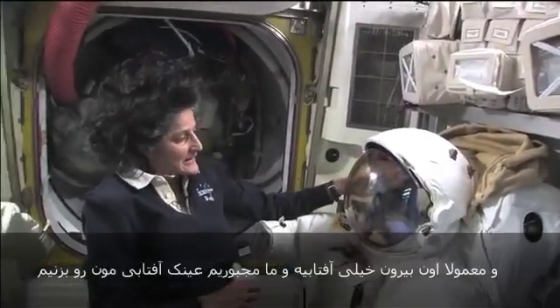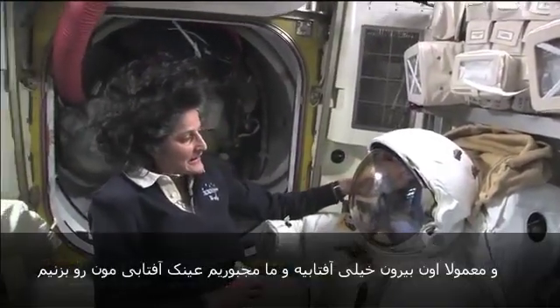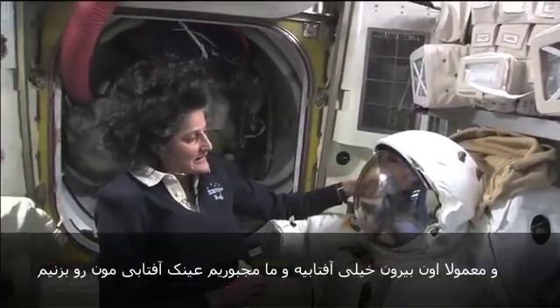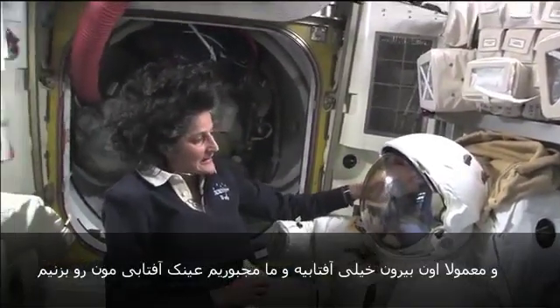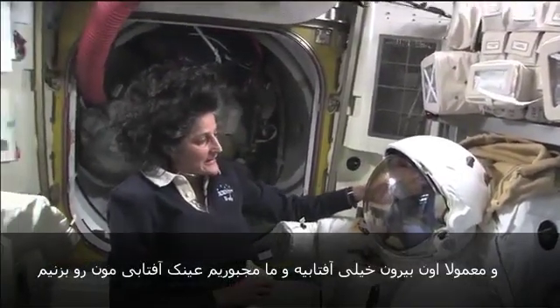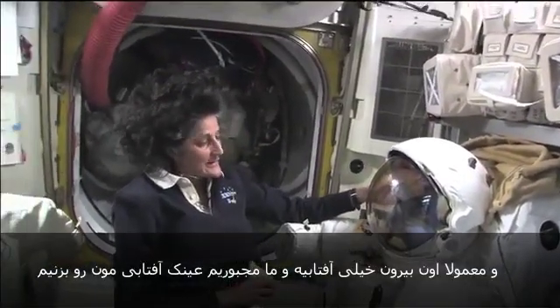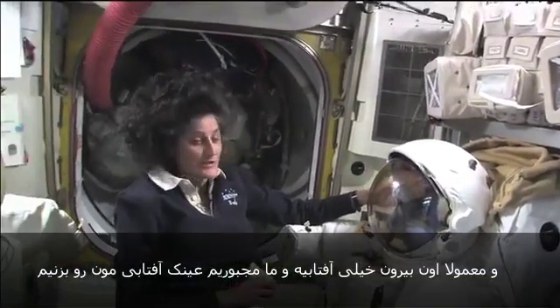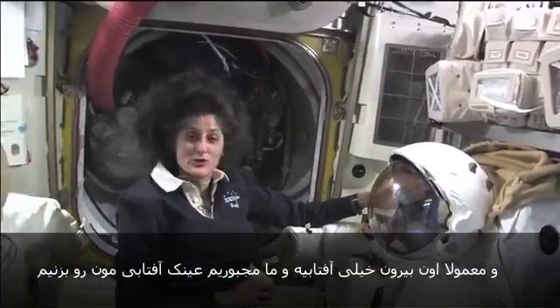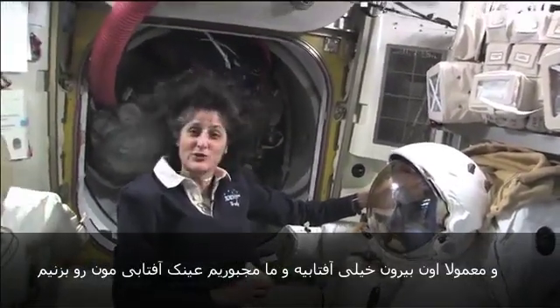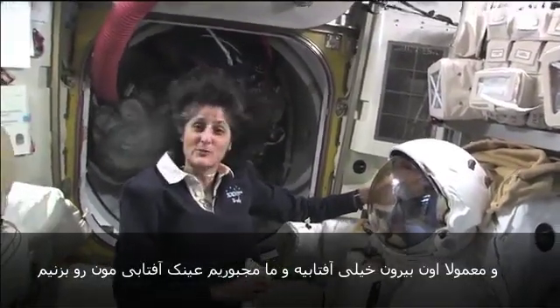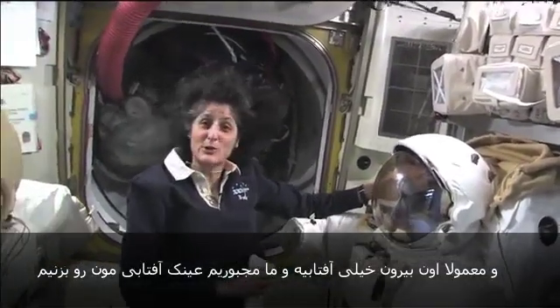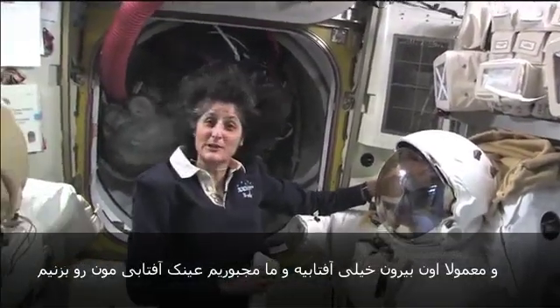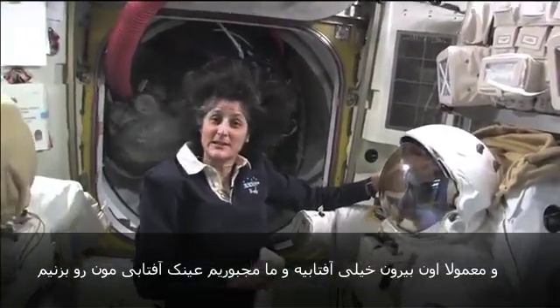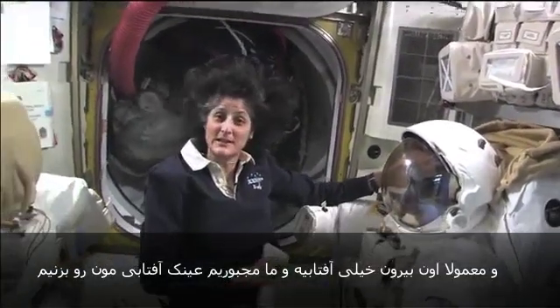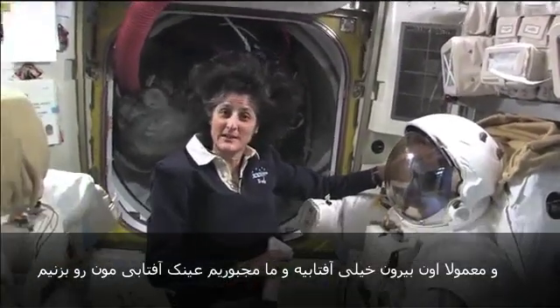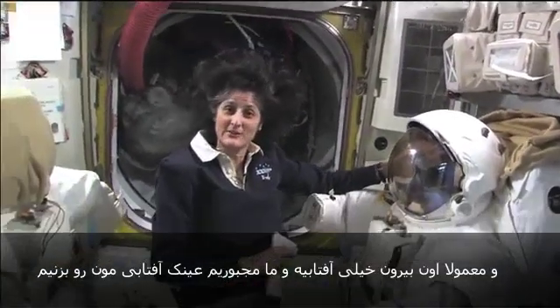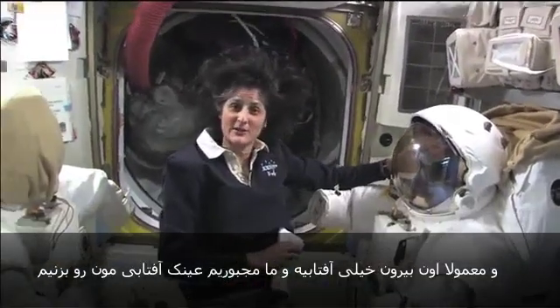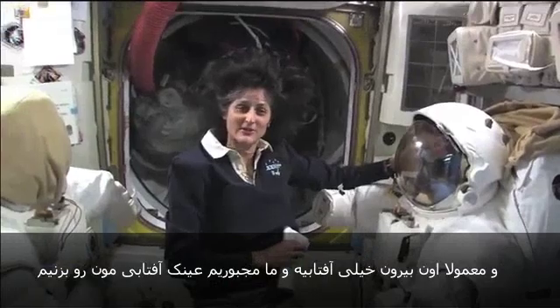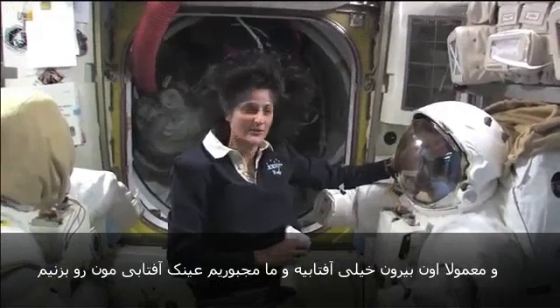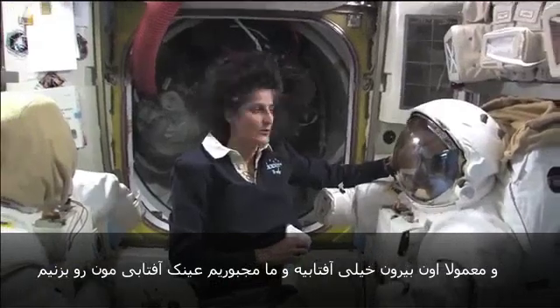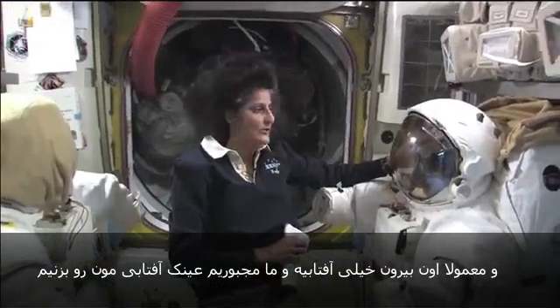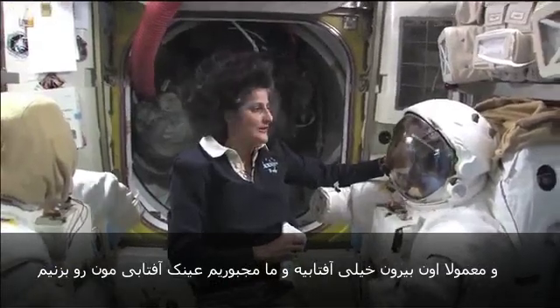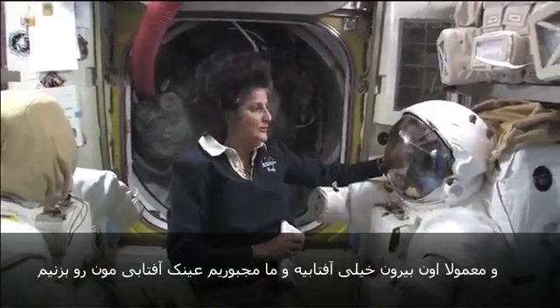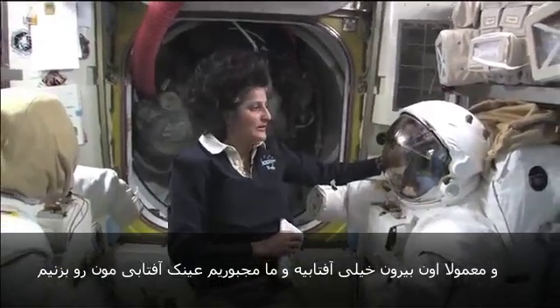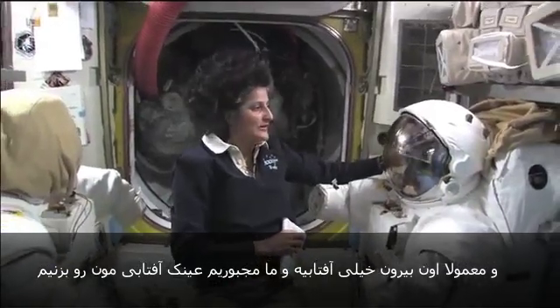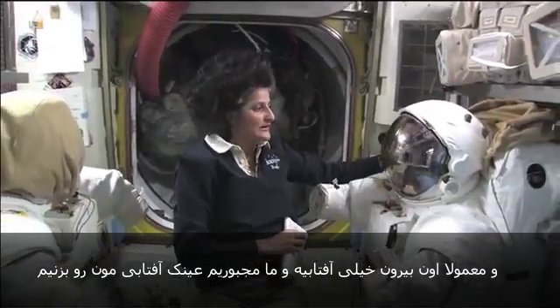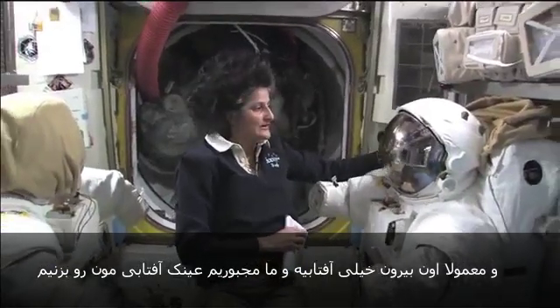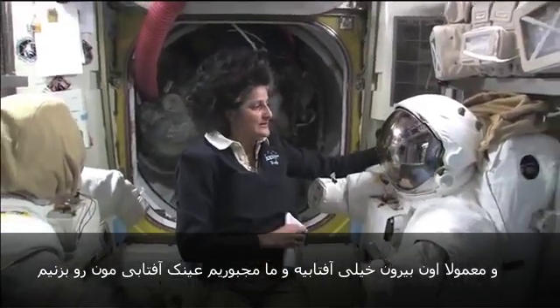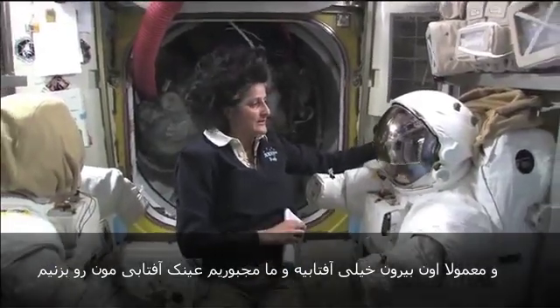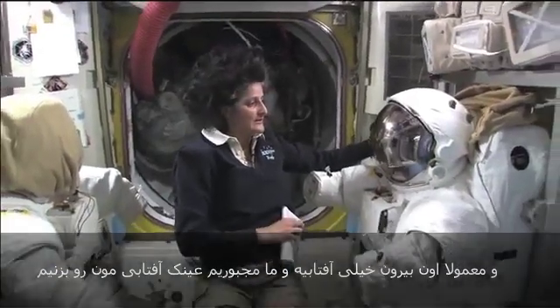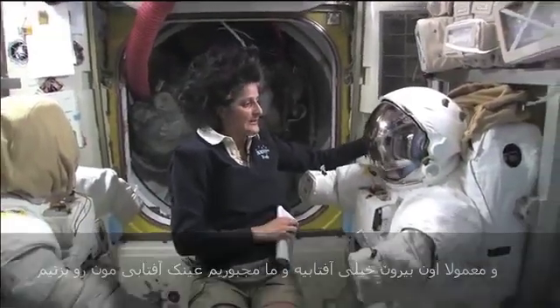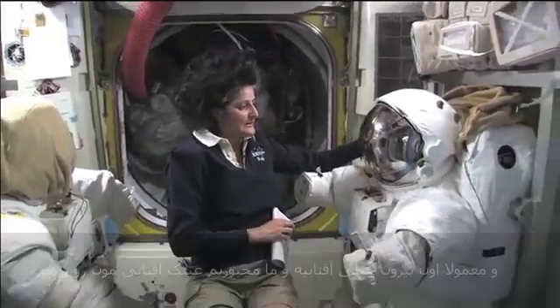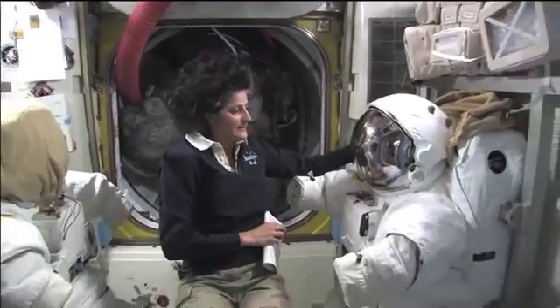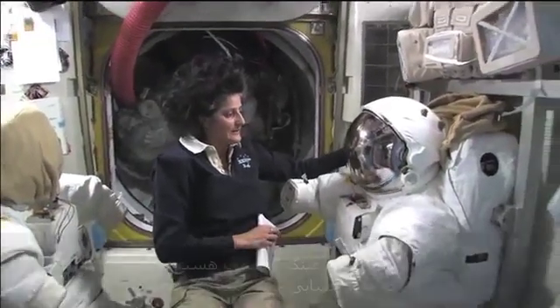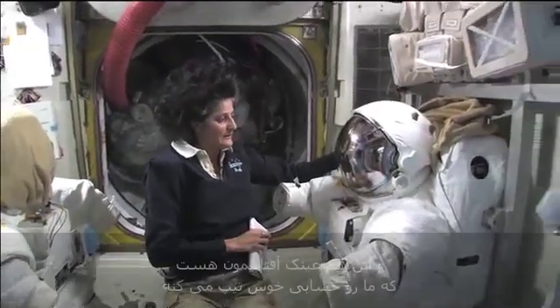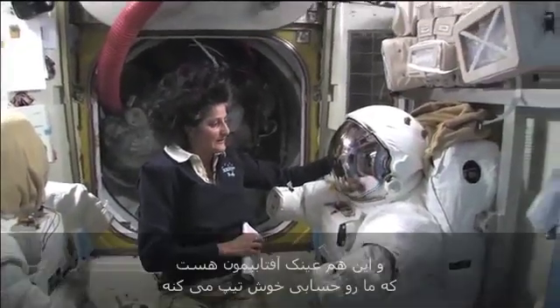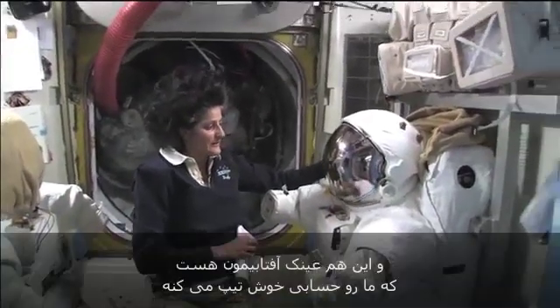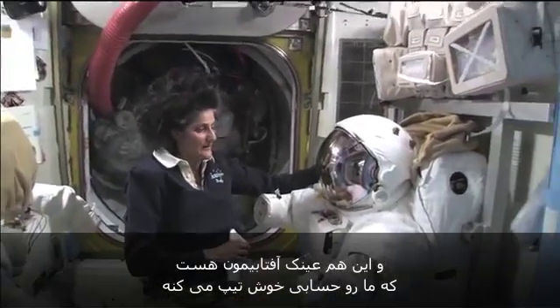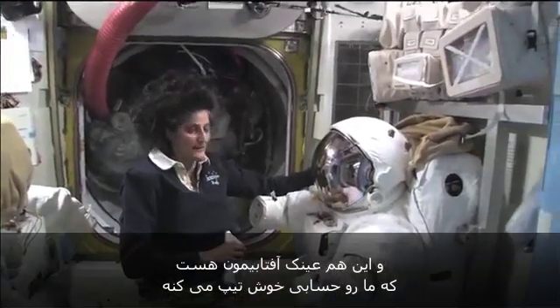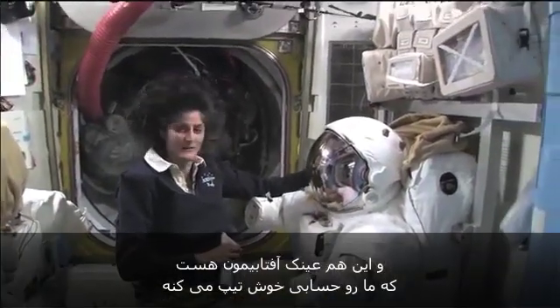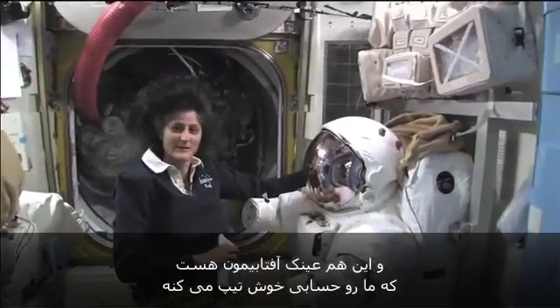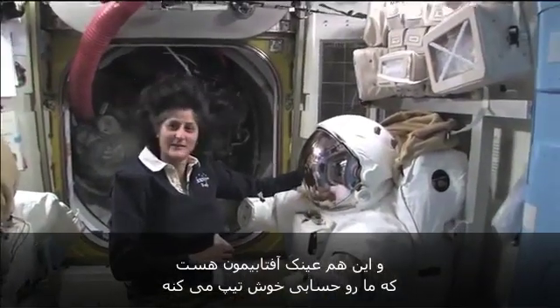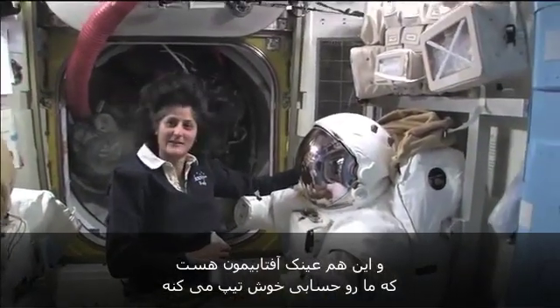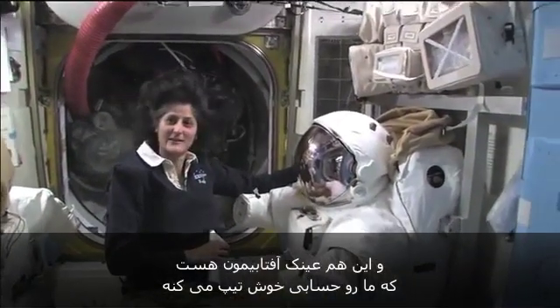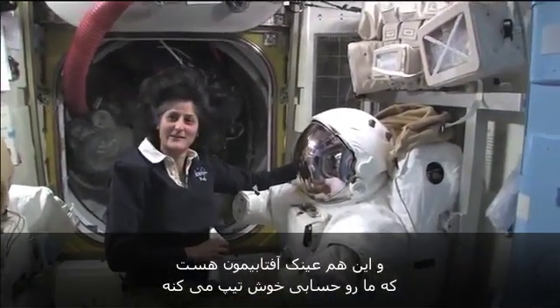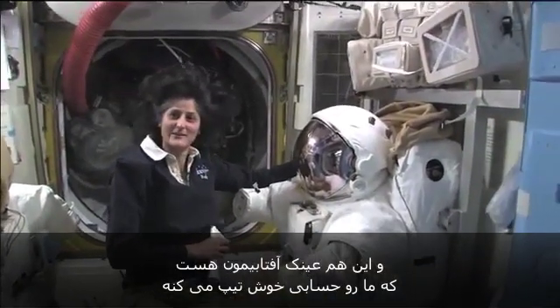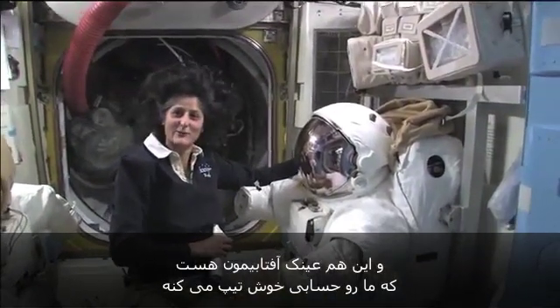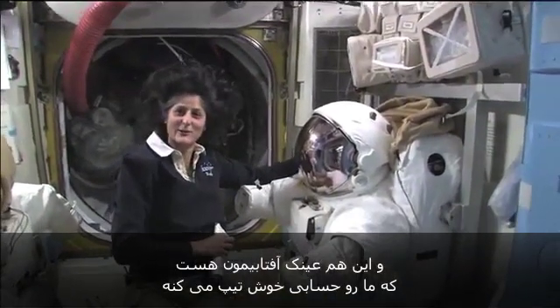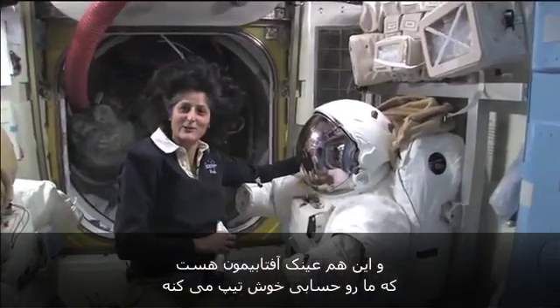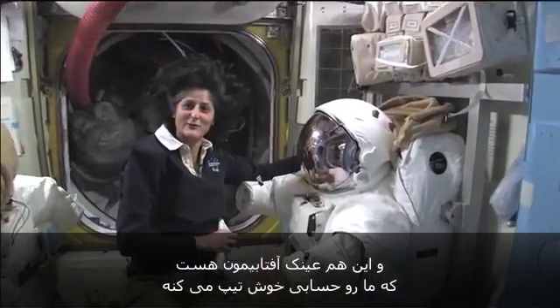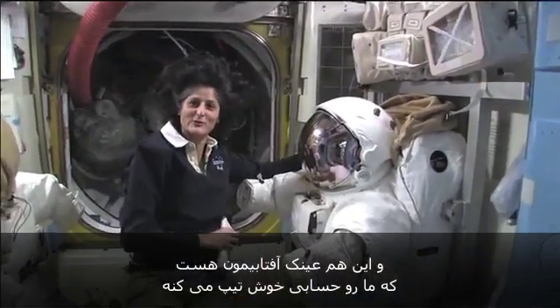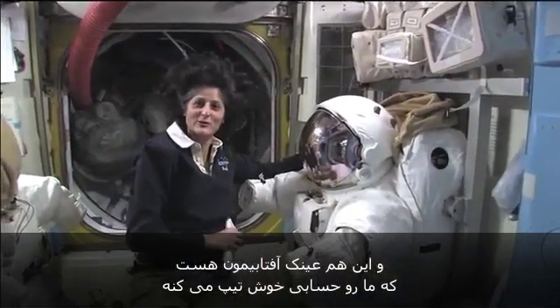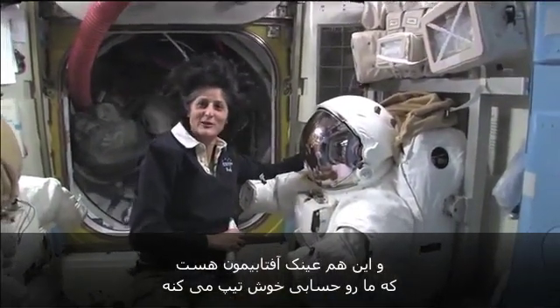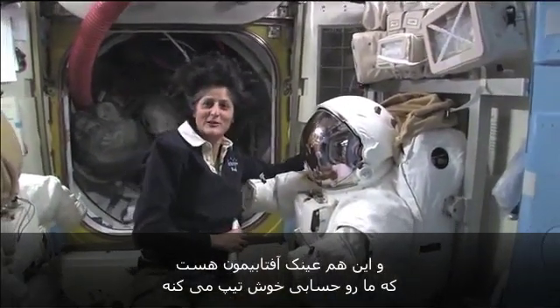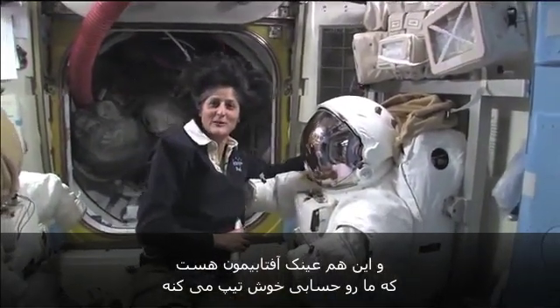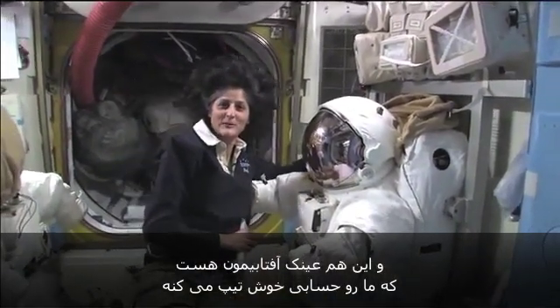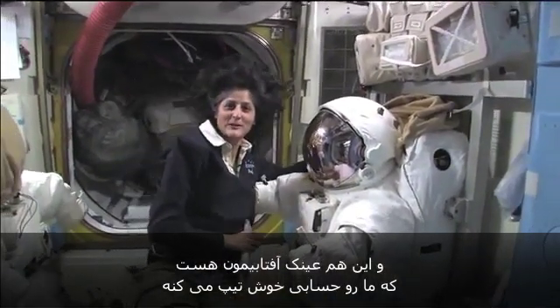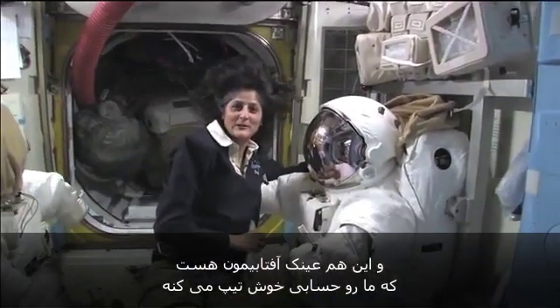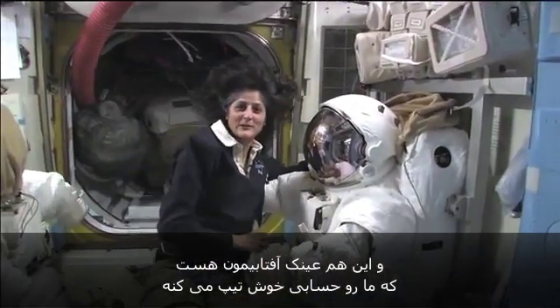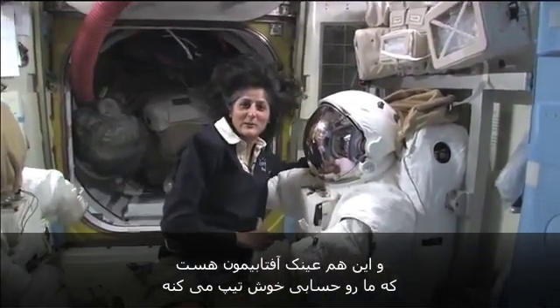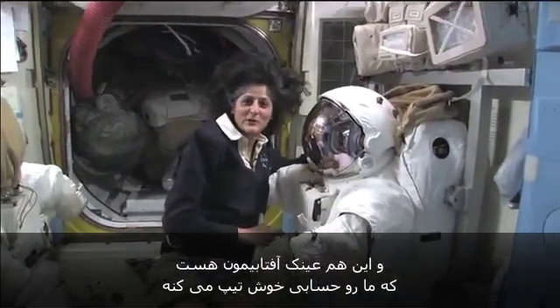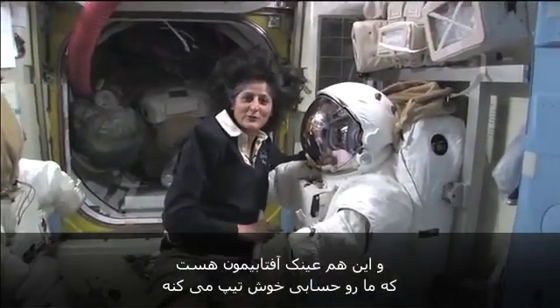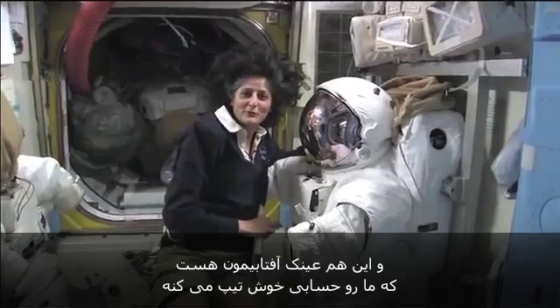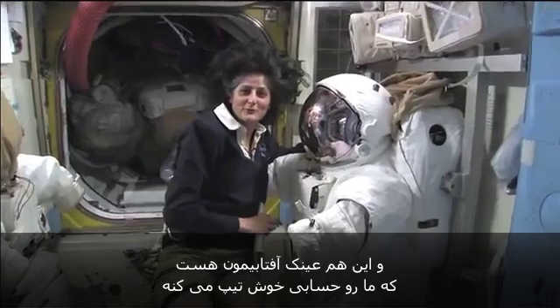It's usually pretty sunny out there, so we have to wear our sunglasses — and this is our sunglasses right here, which make you look pretty cool.